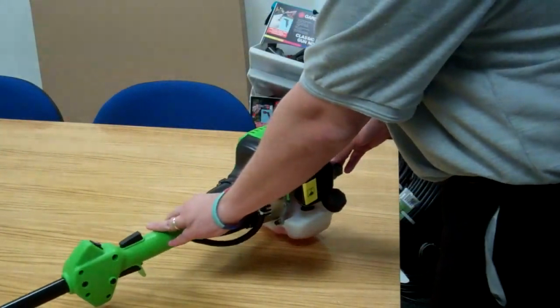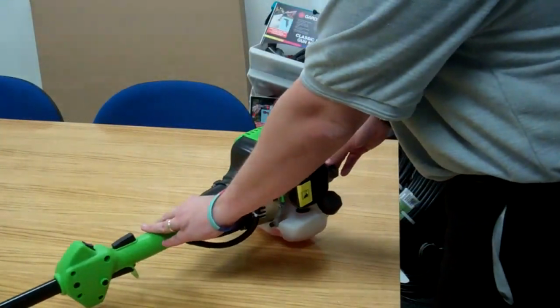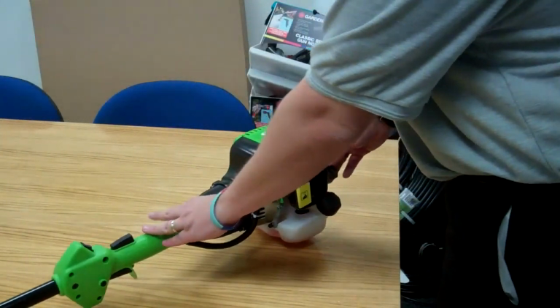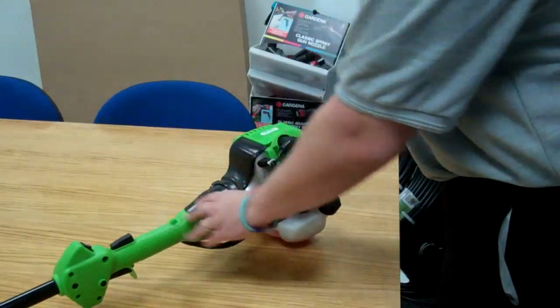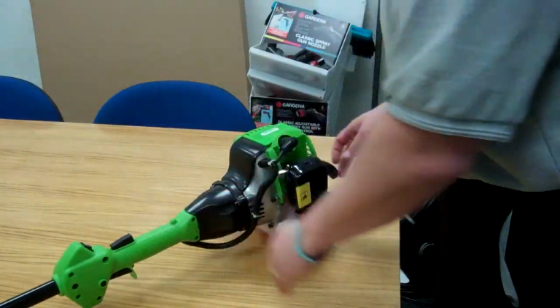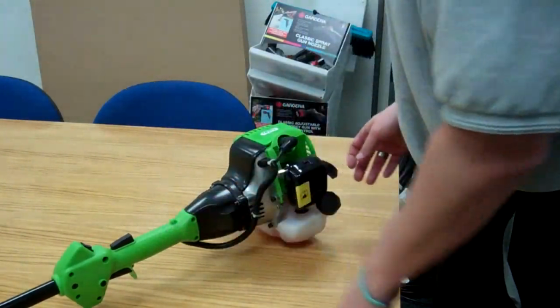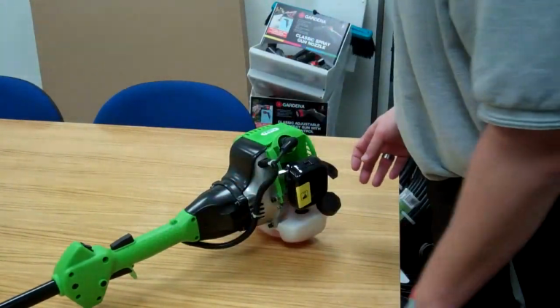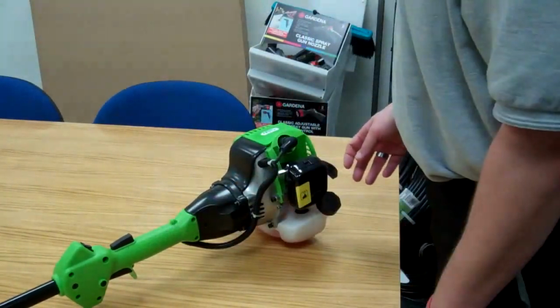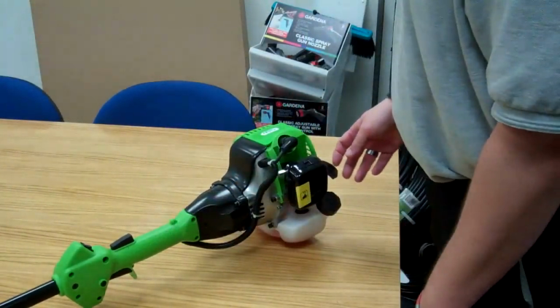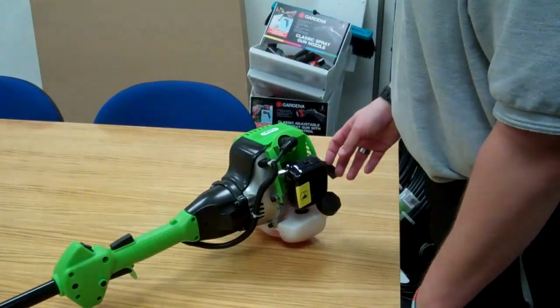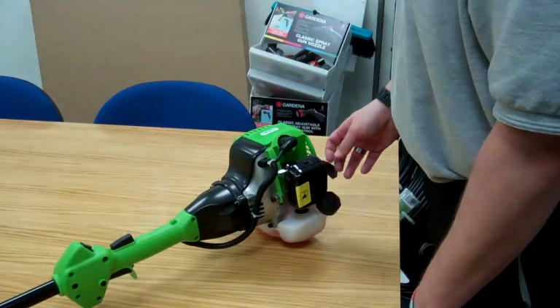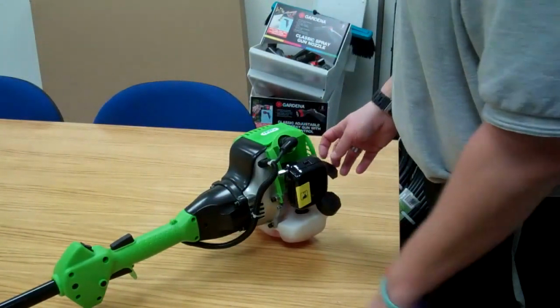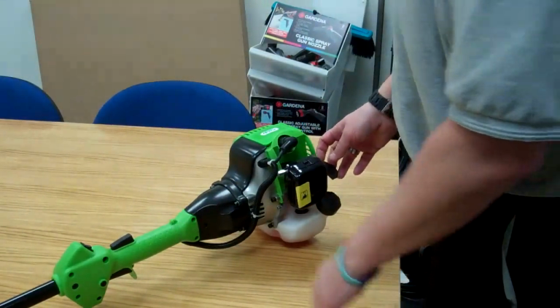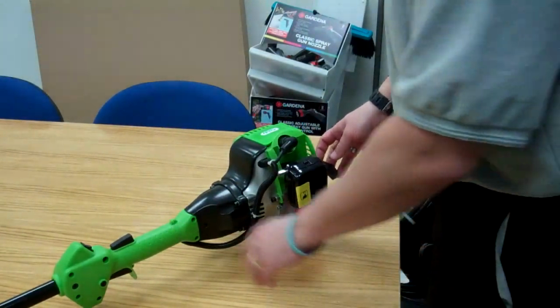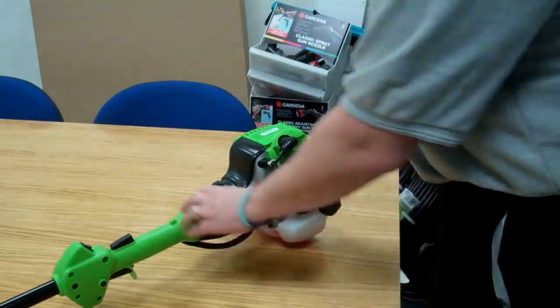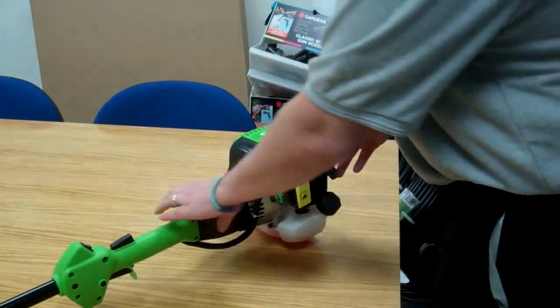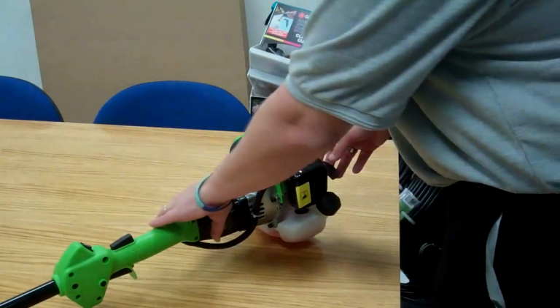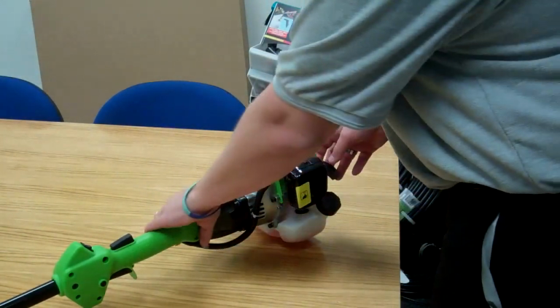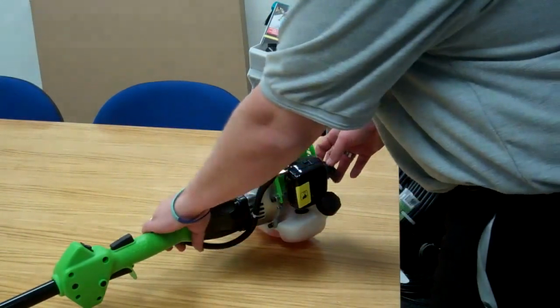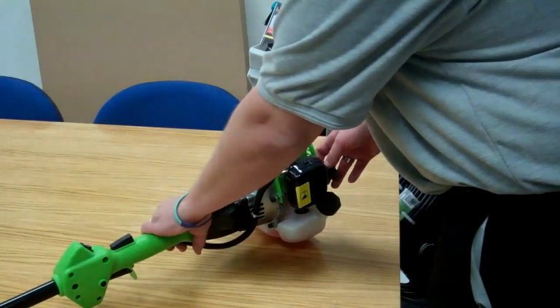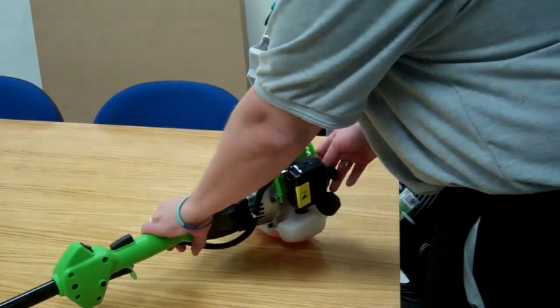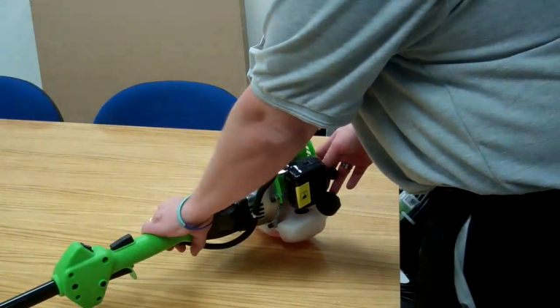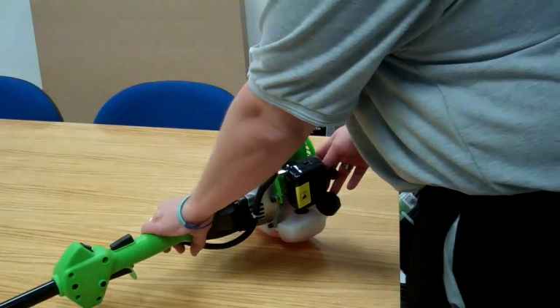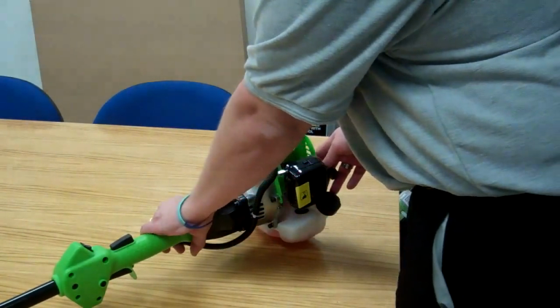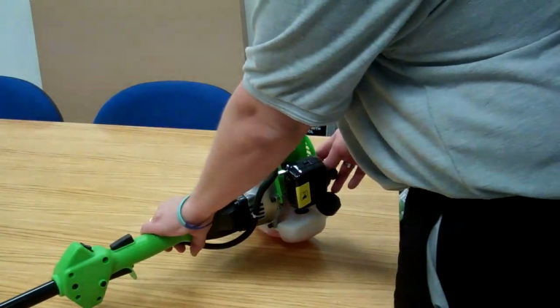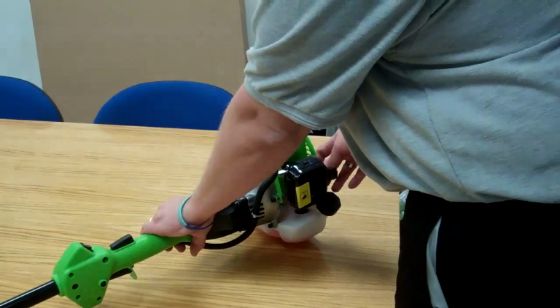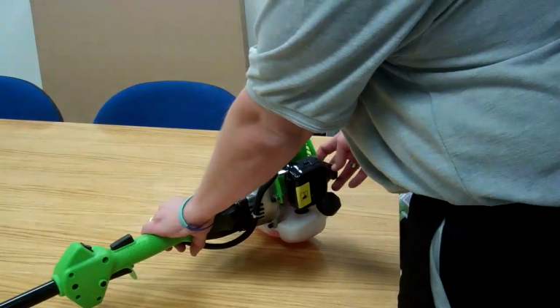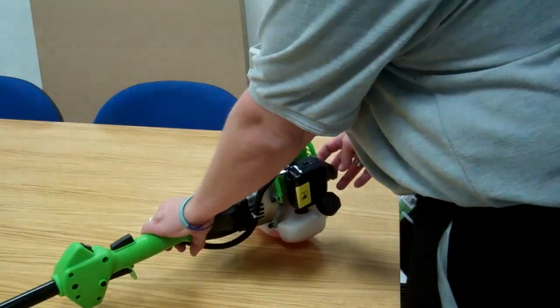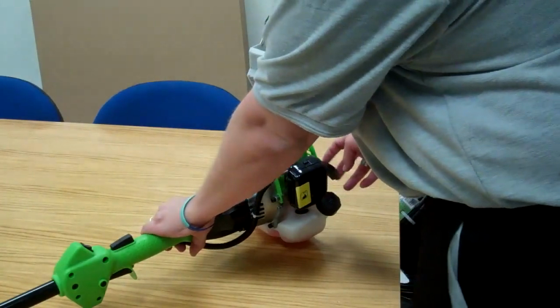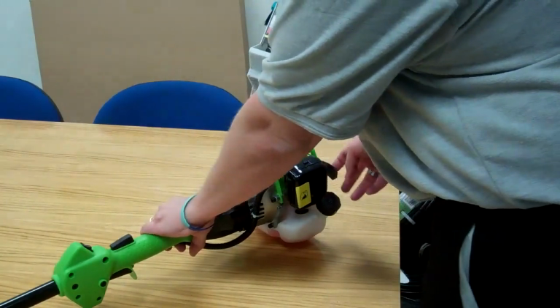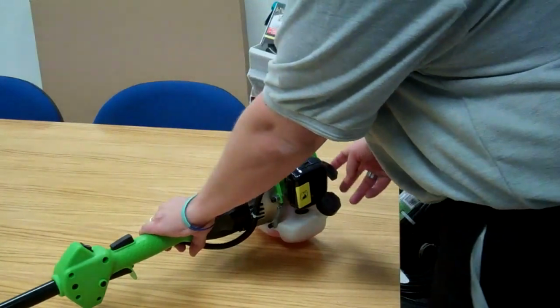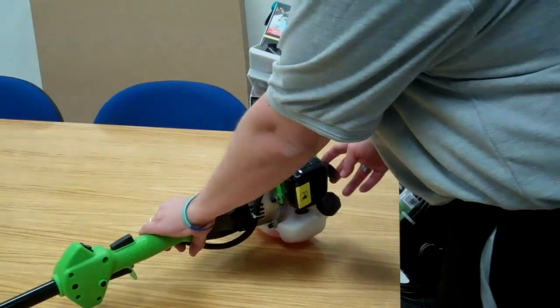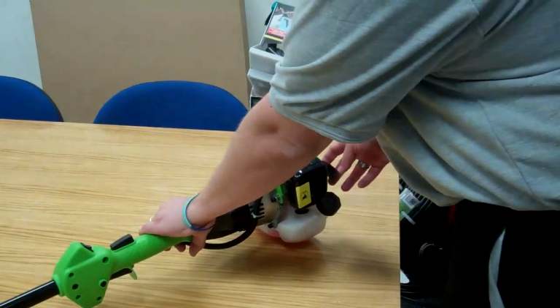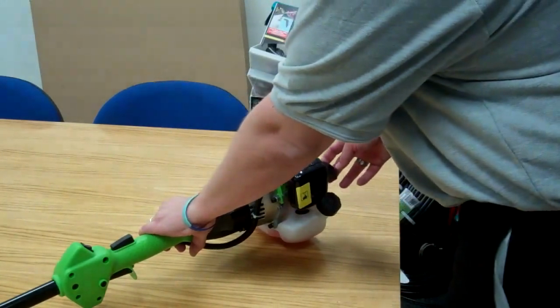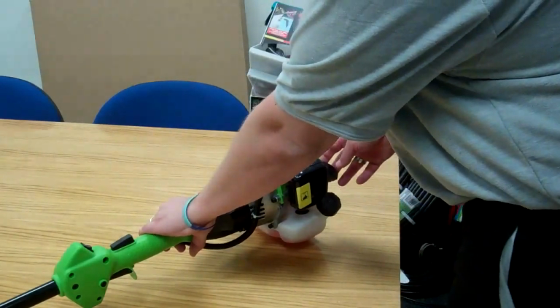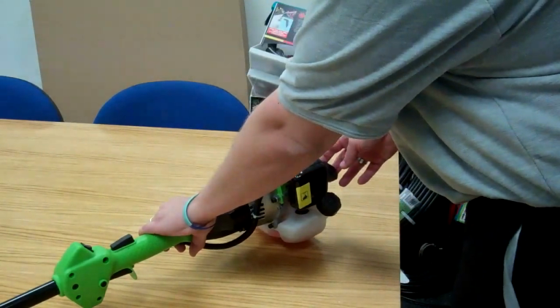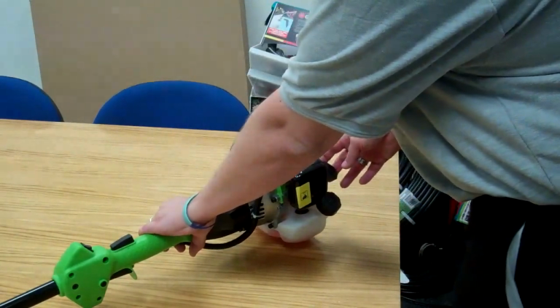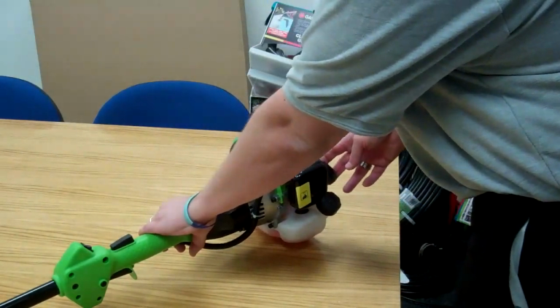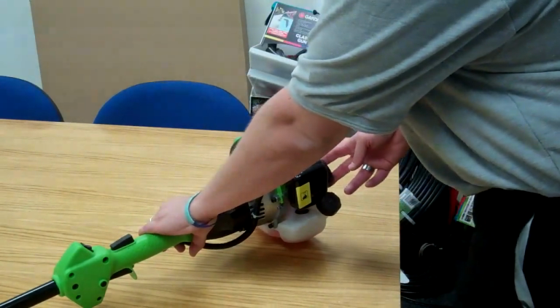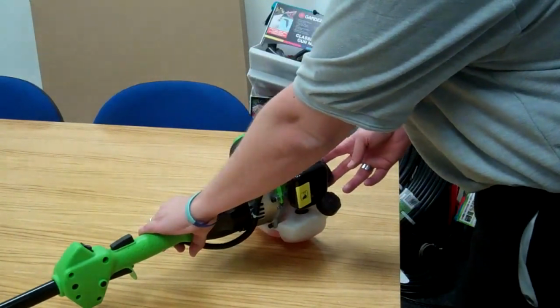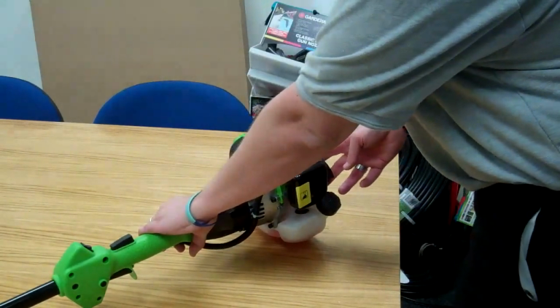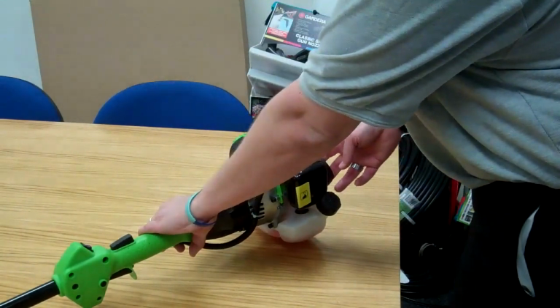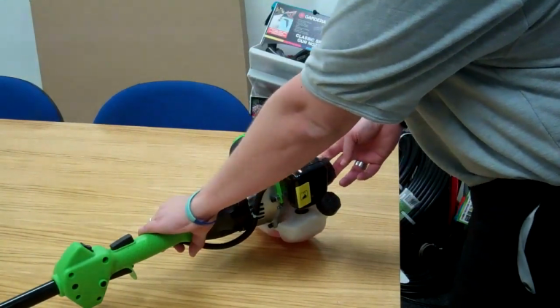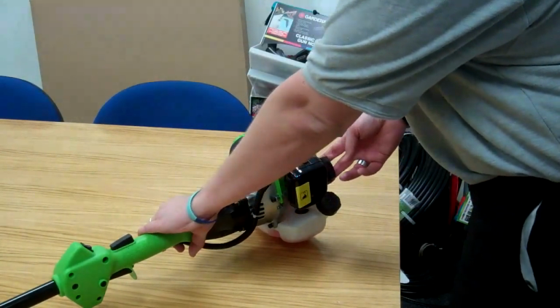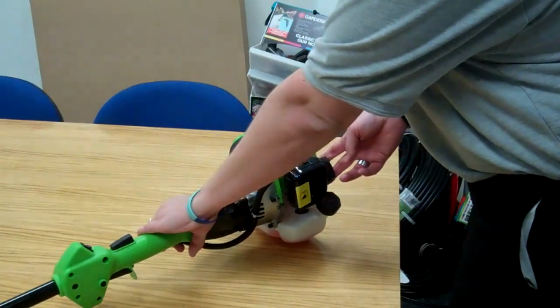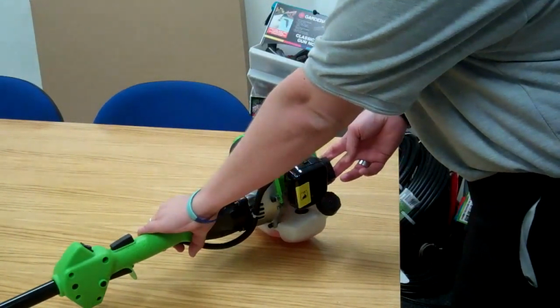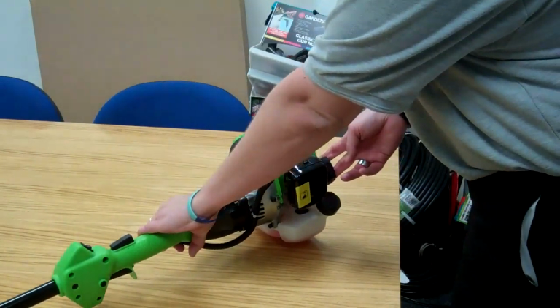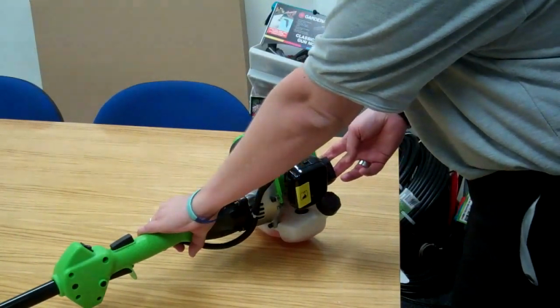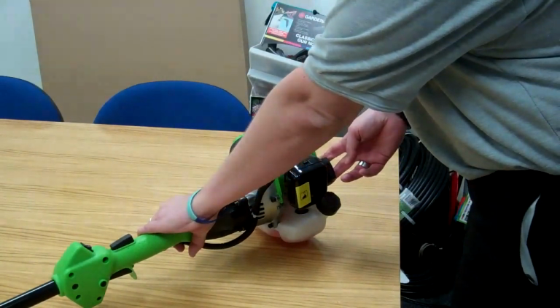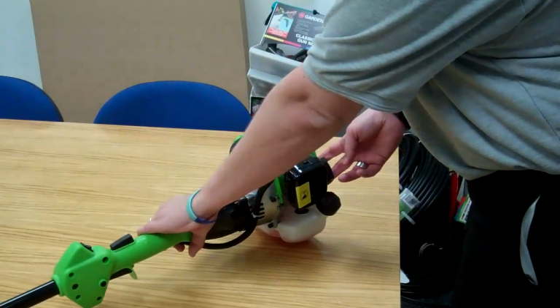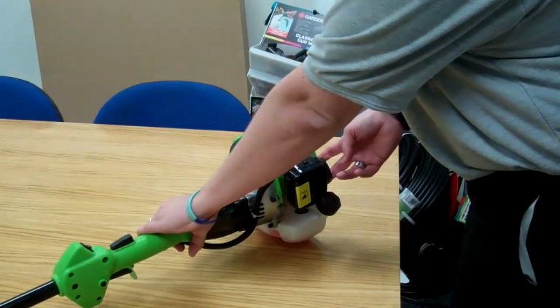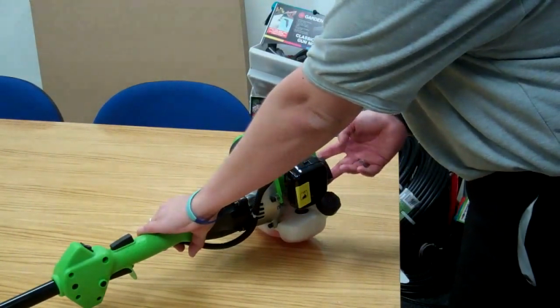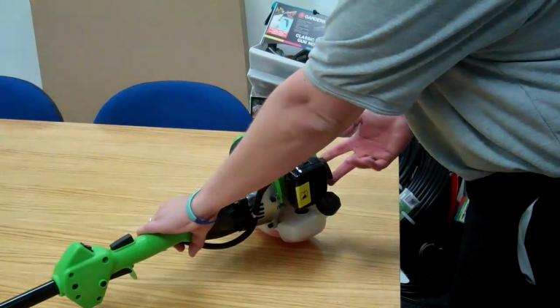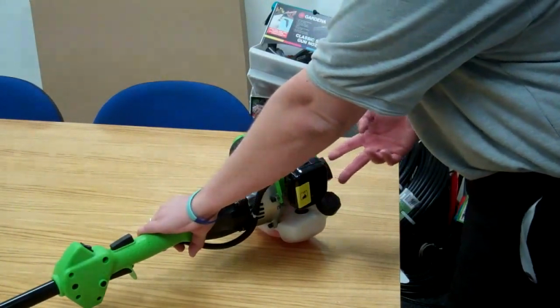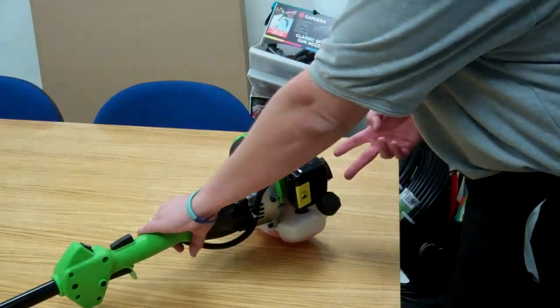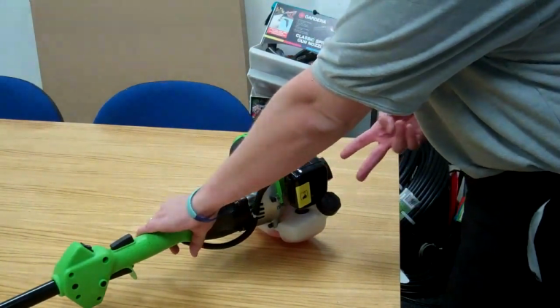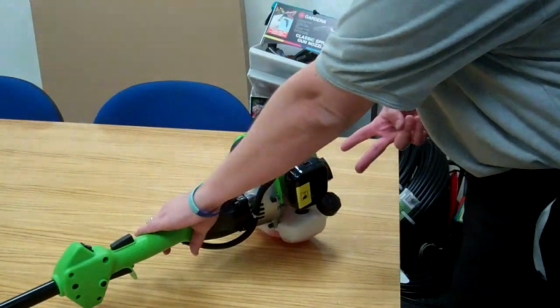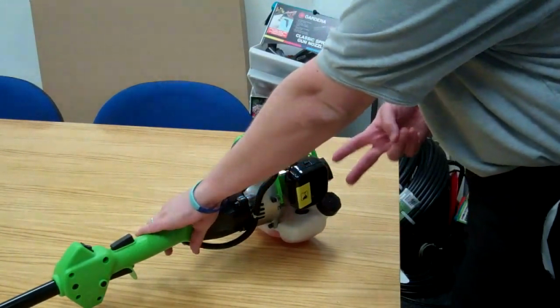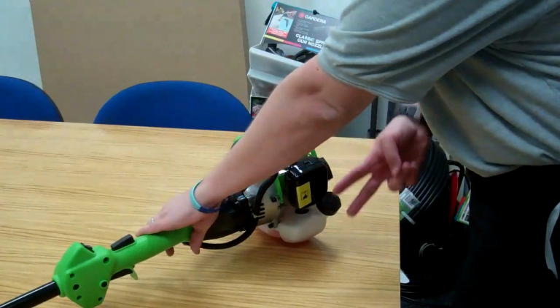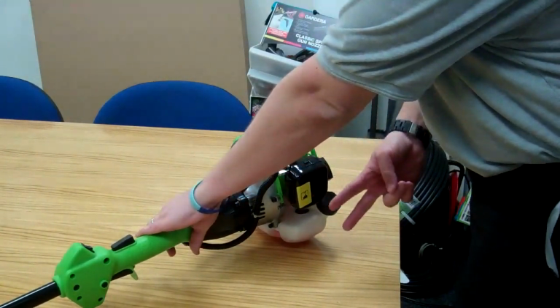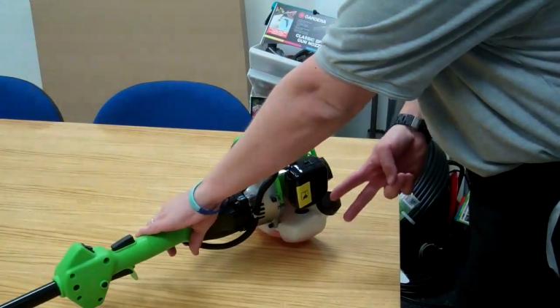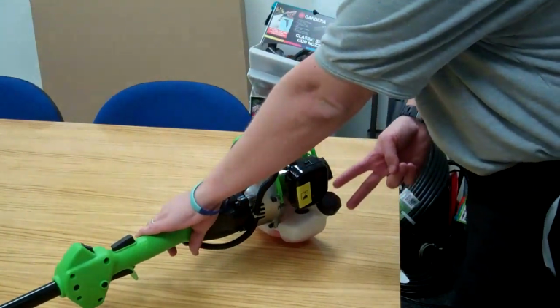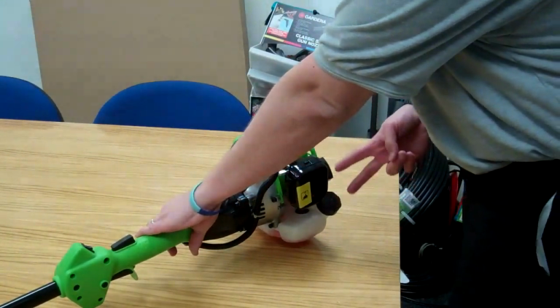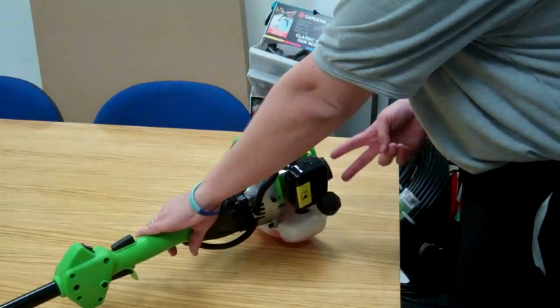So to start the machine, apply downward pressure with your left hand and you've then got the recoil assembly between your two fingers.